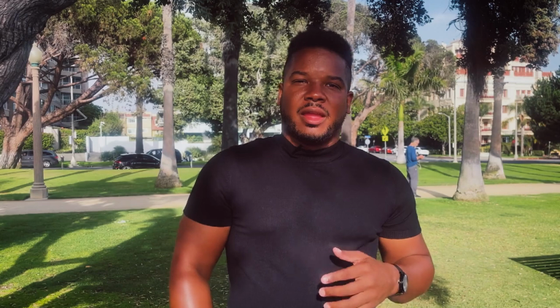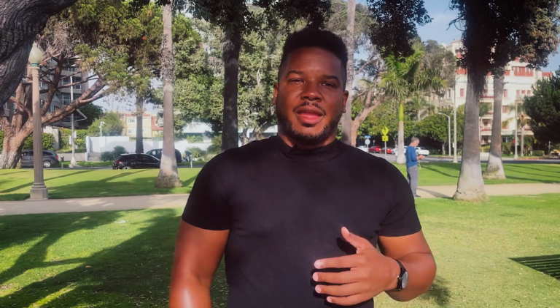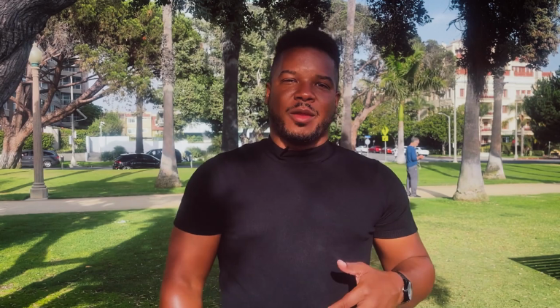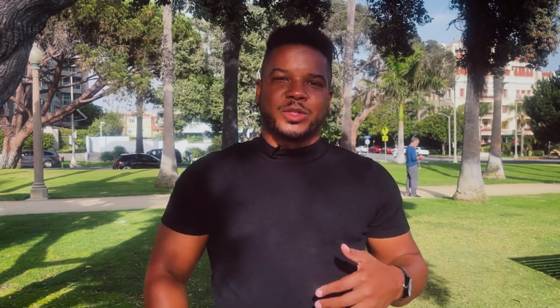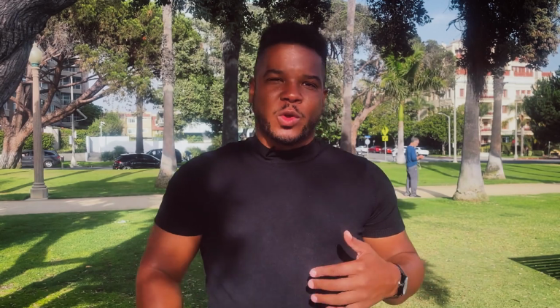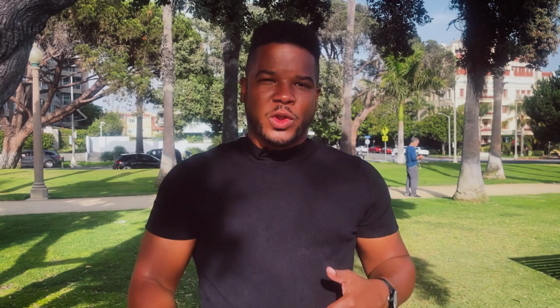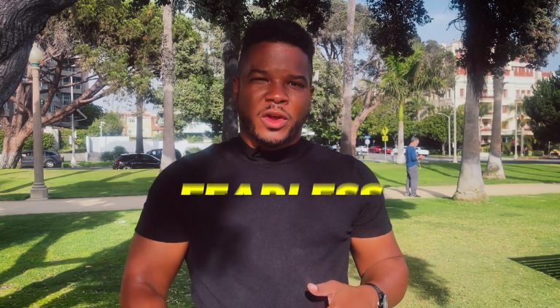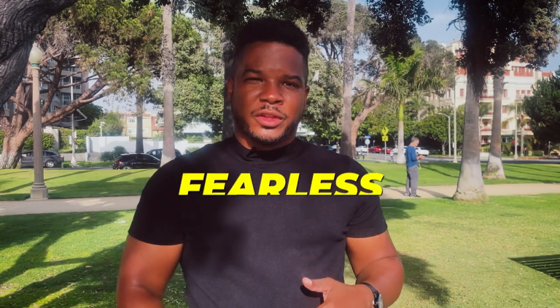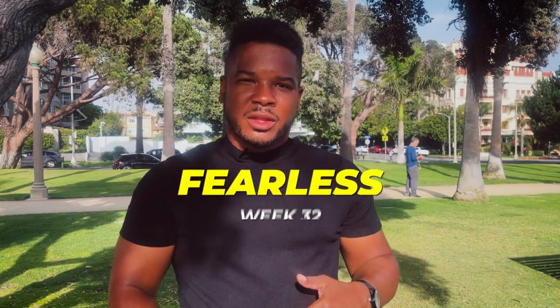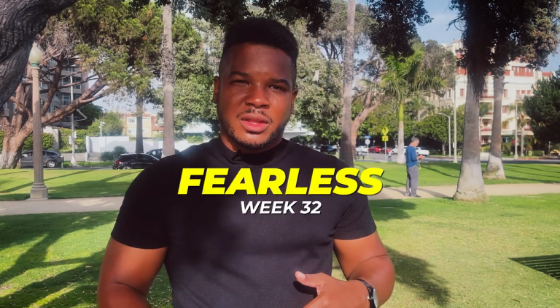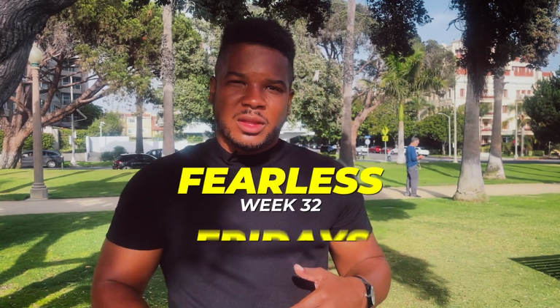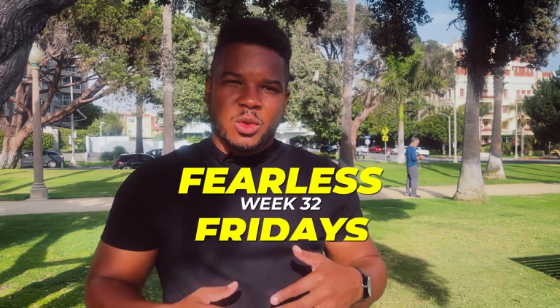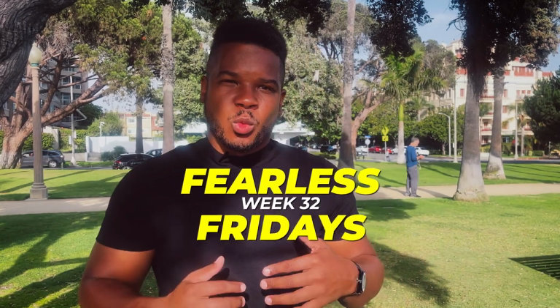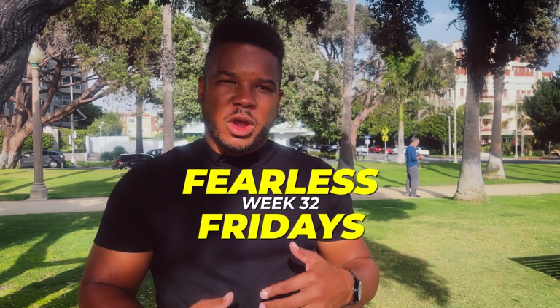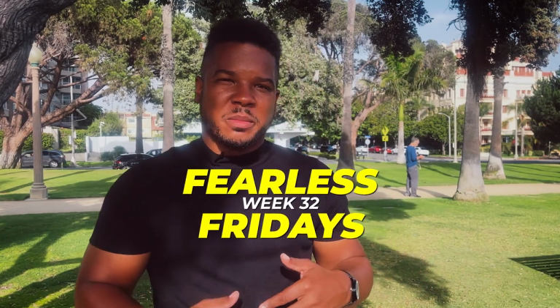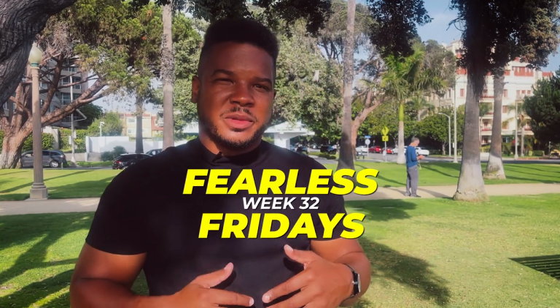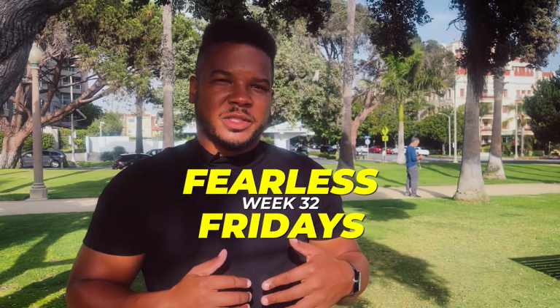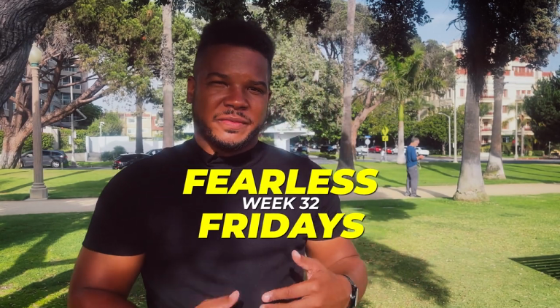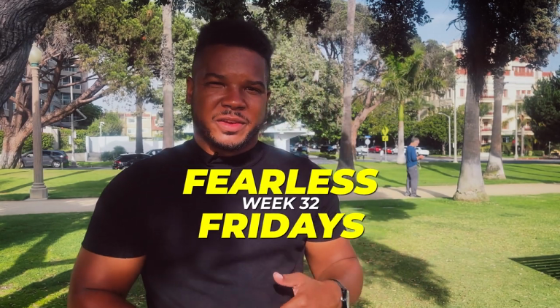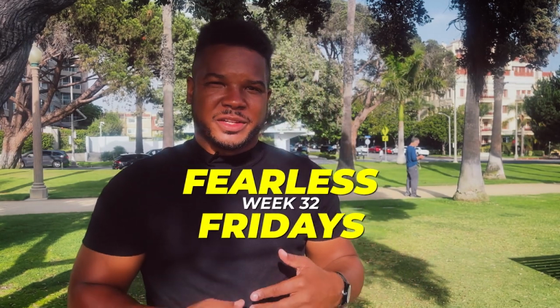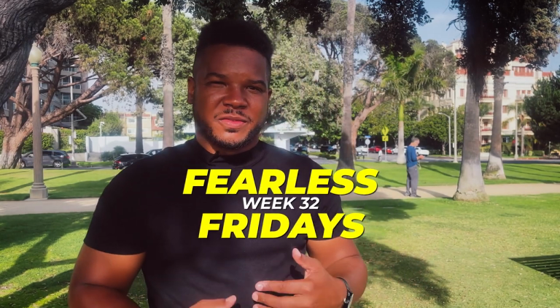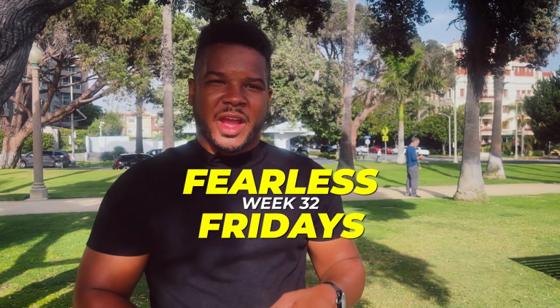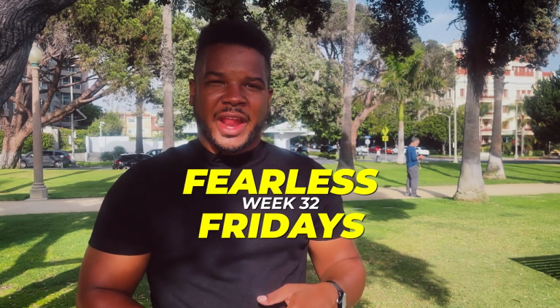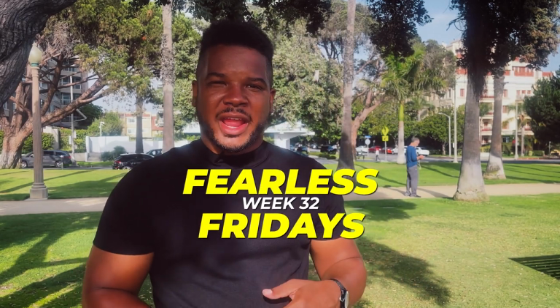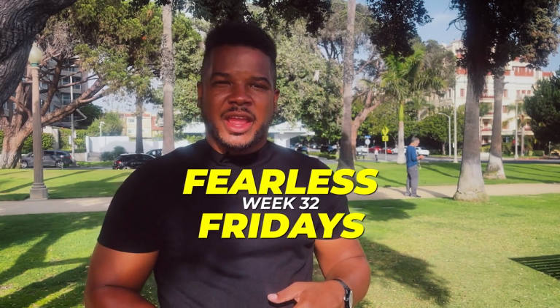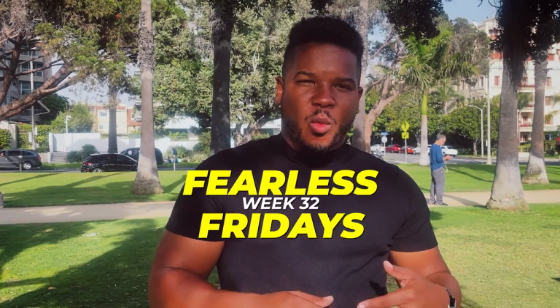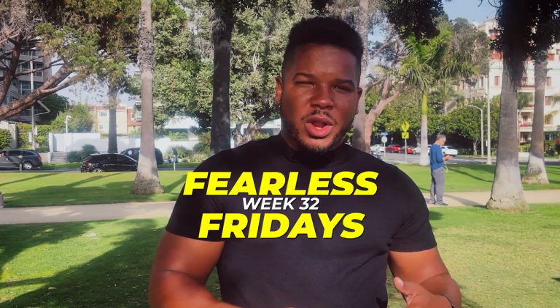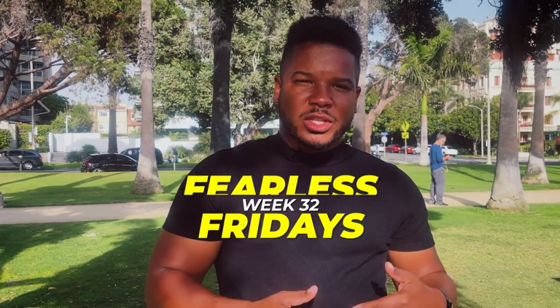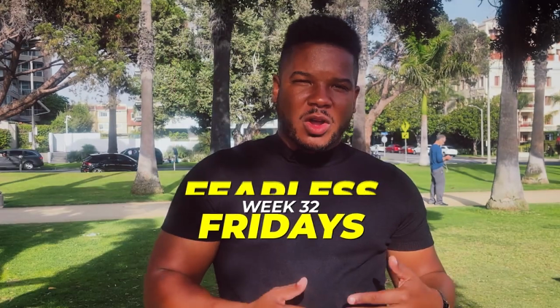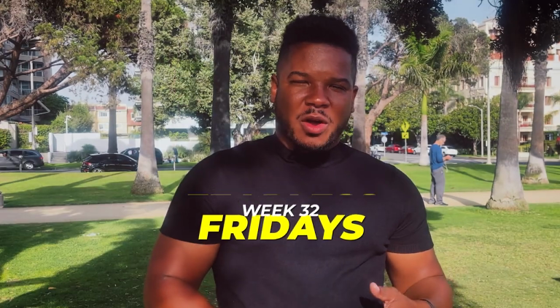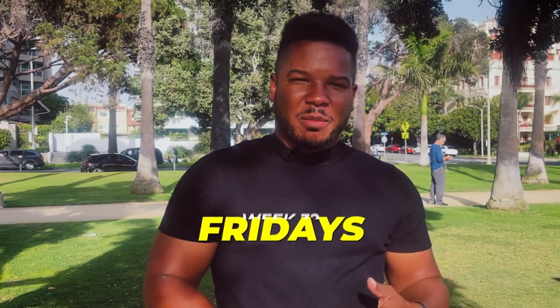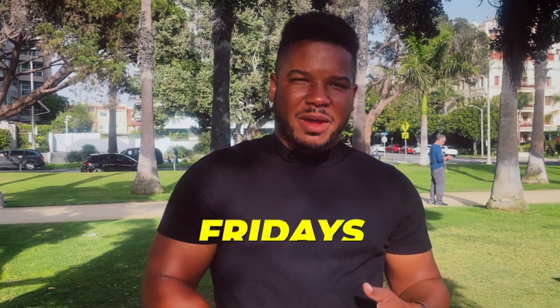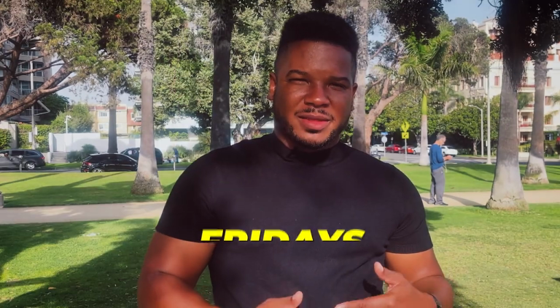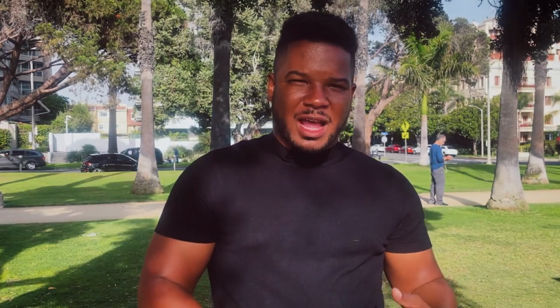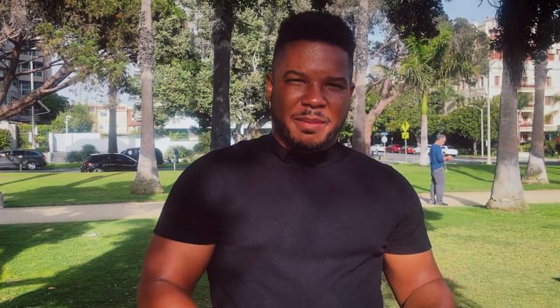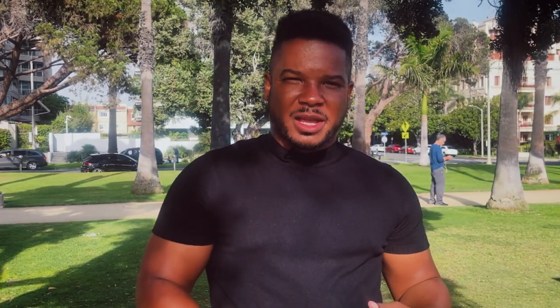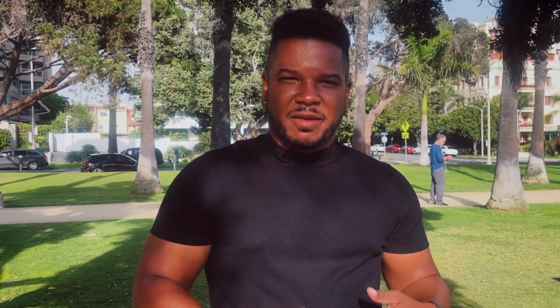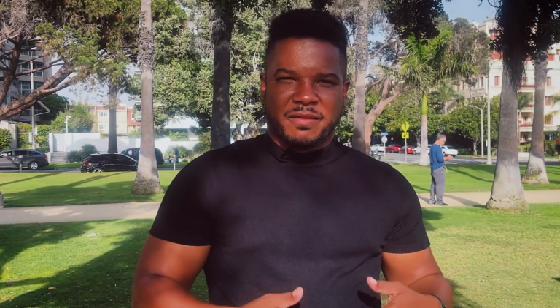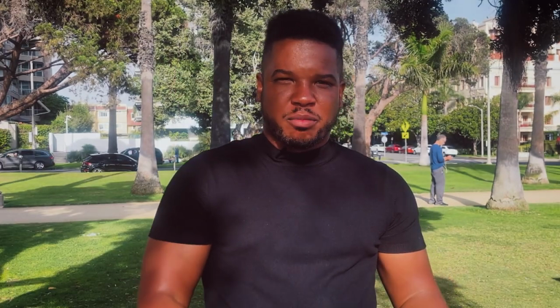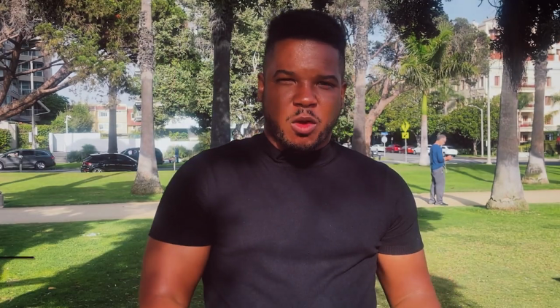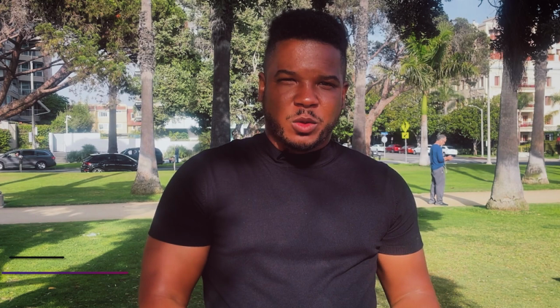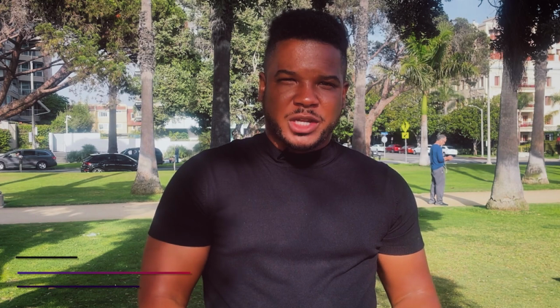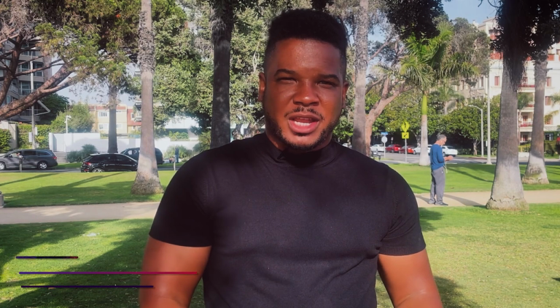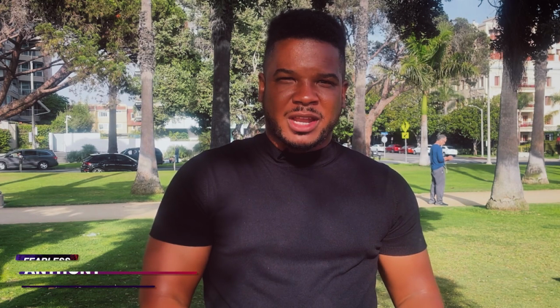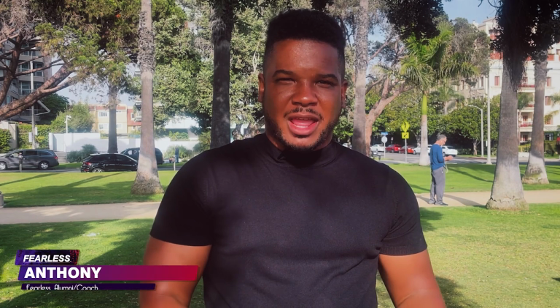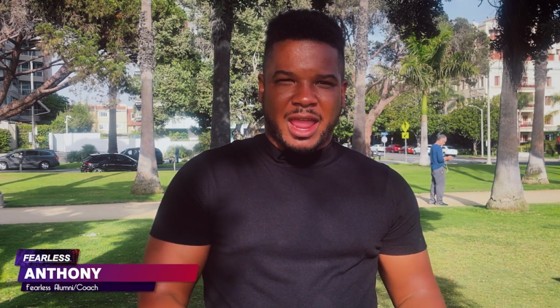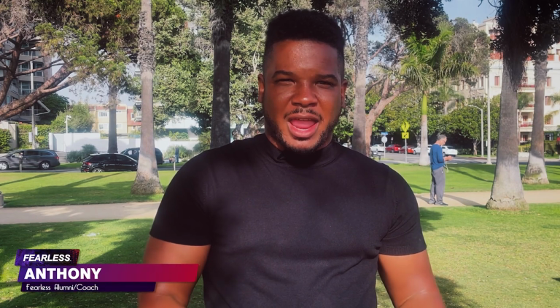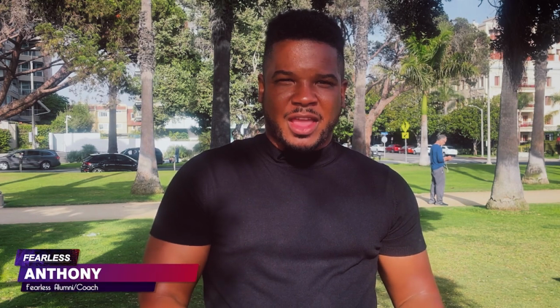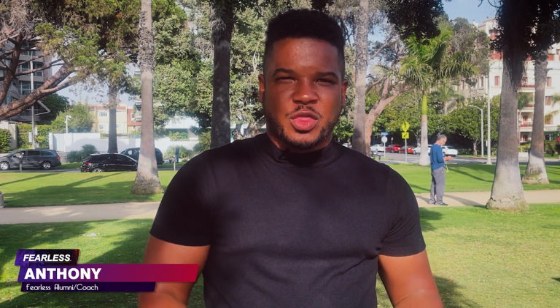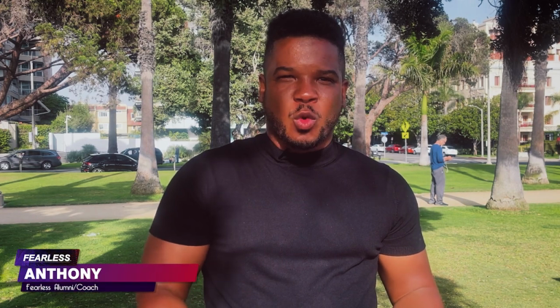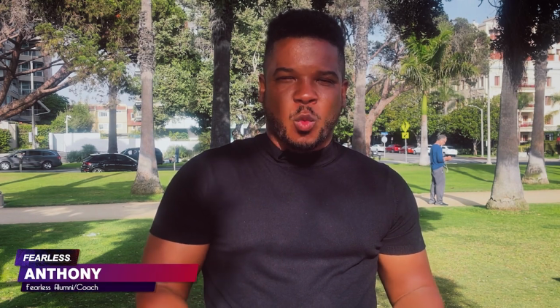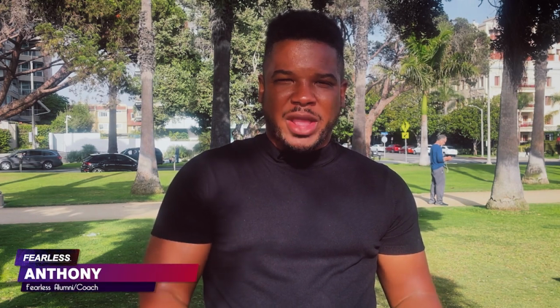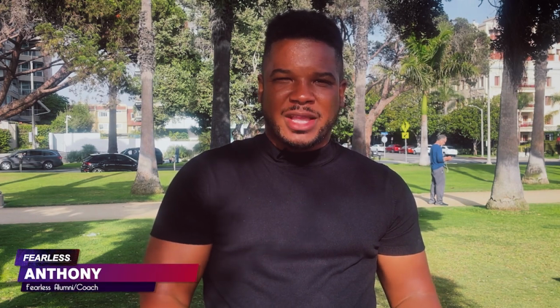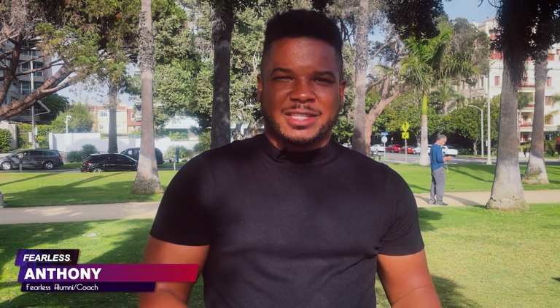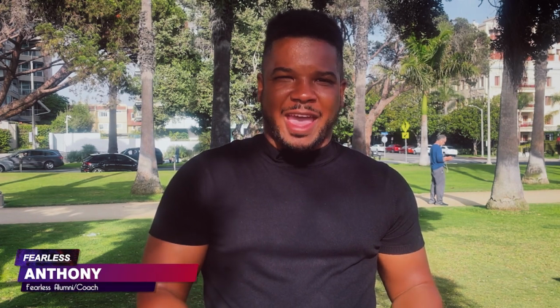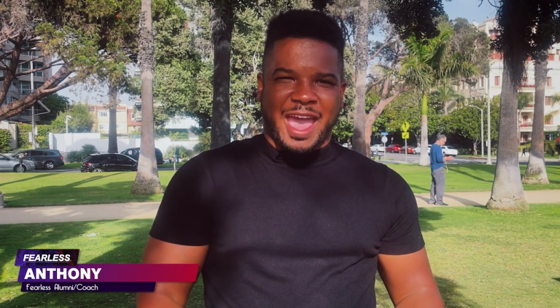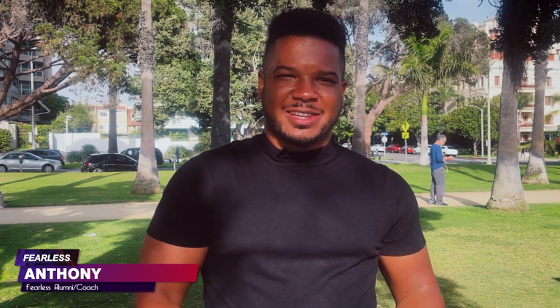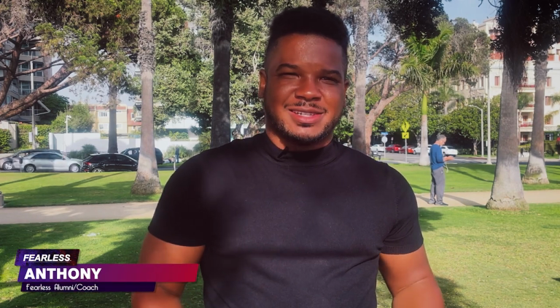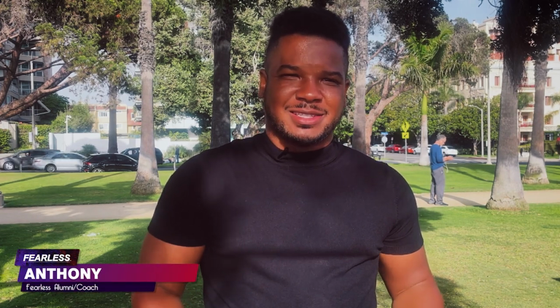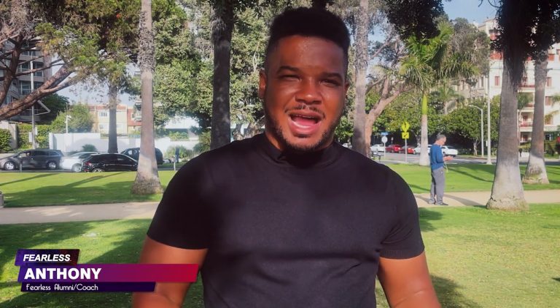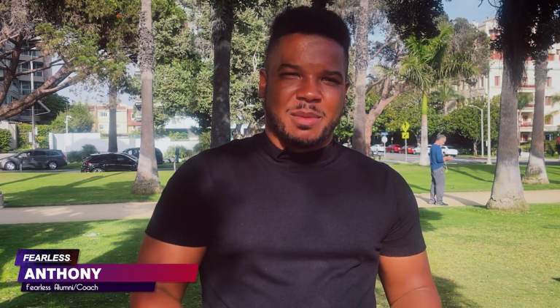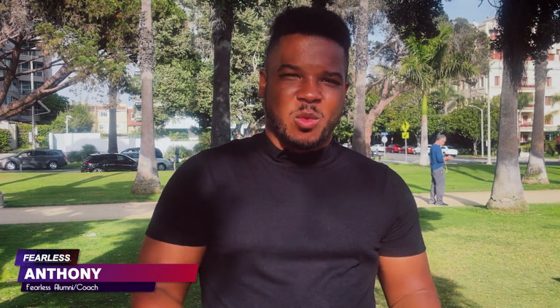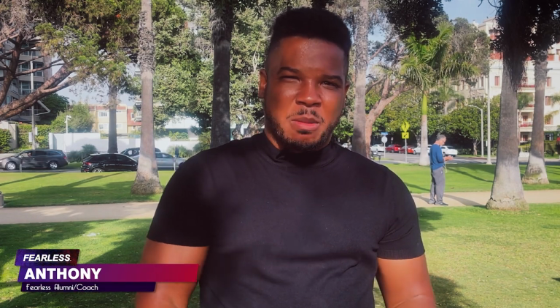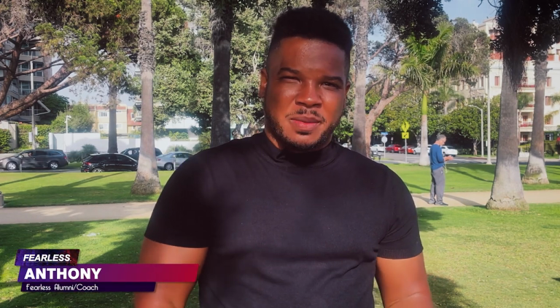Hey, what's going on? Welcome to Fearless Friday. I want to talk about the topic of approaching and the ways to actually stop a woman.